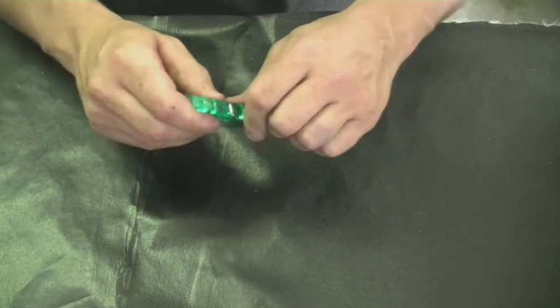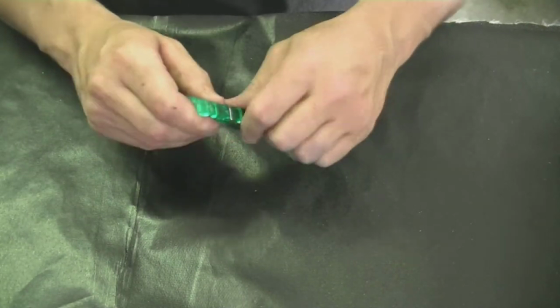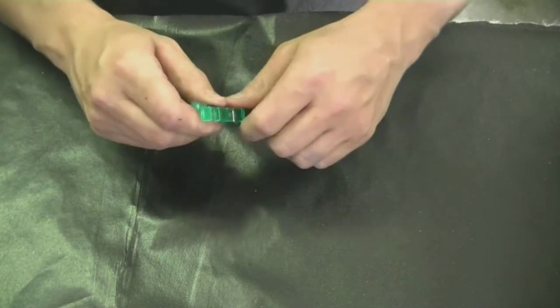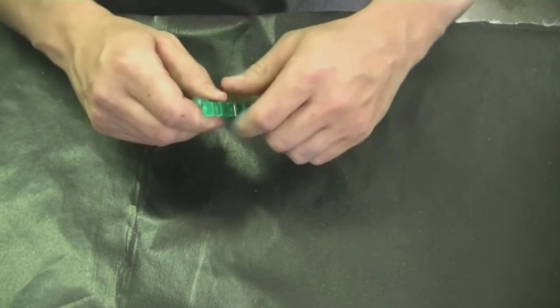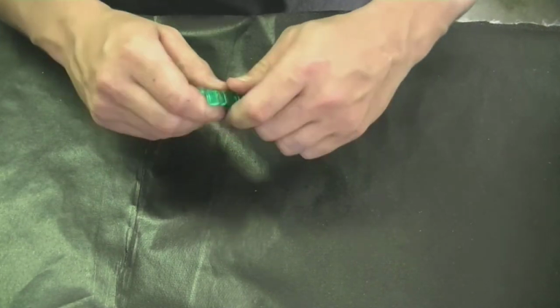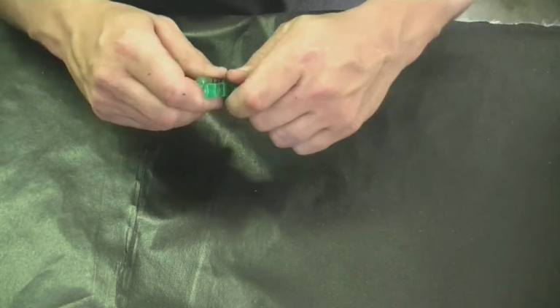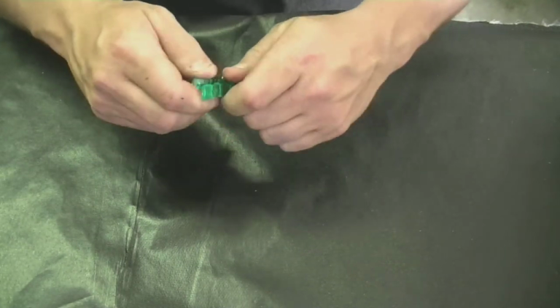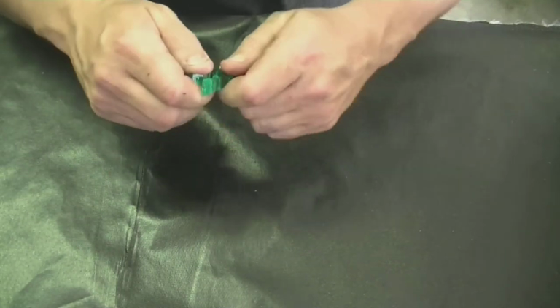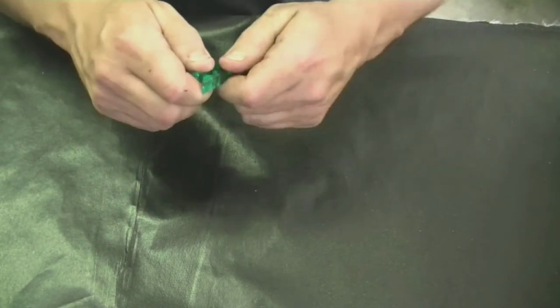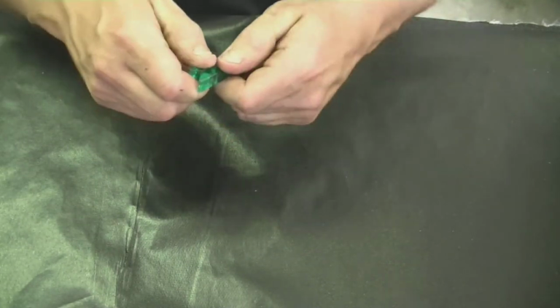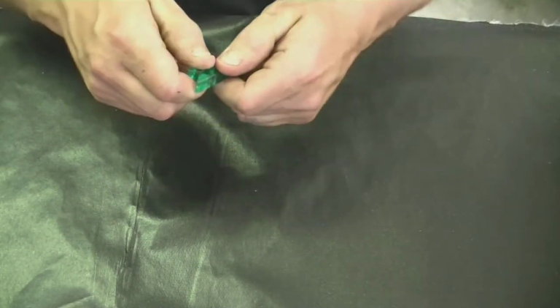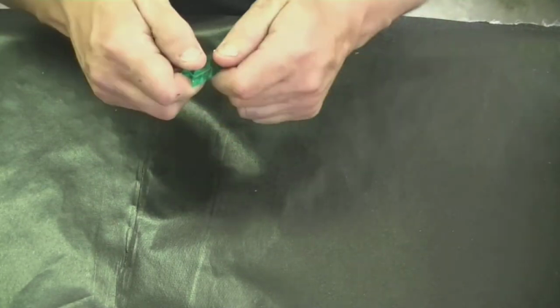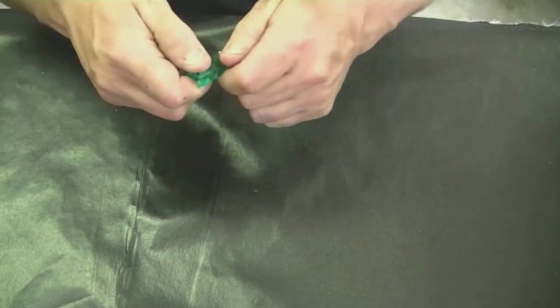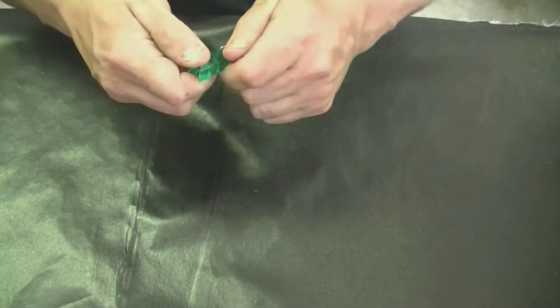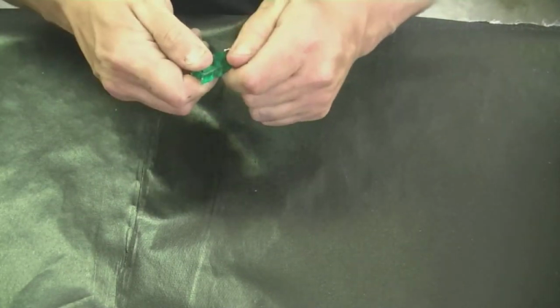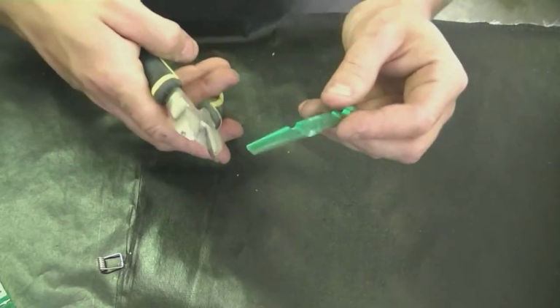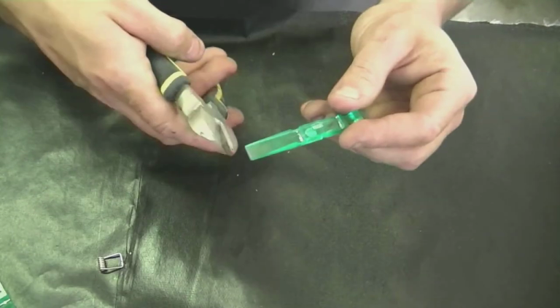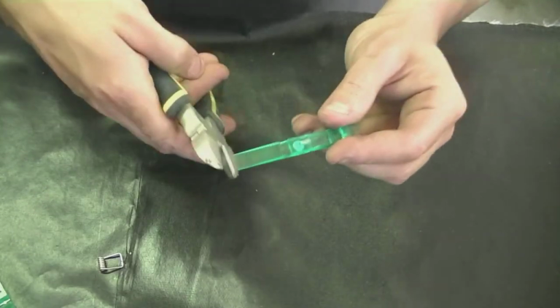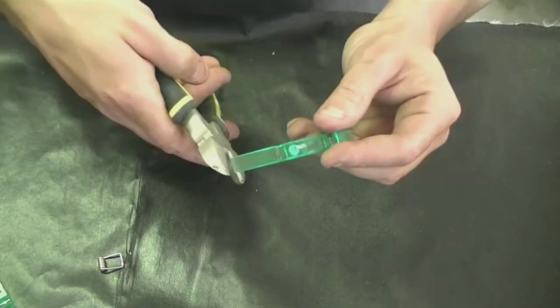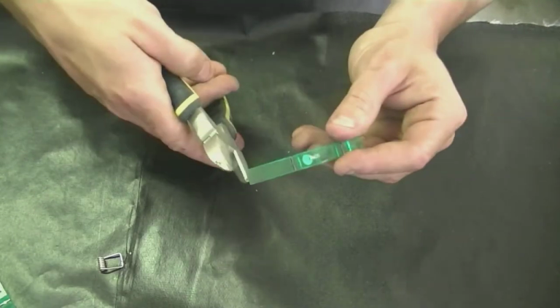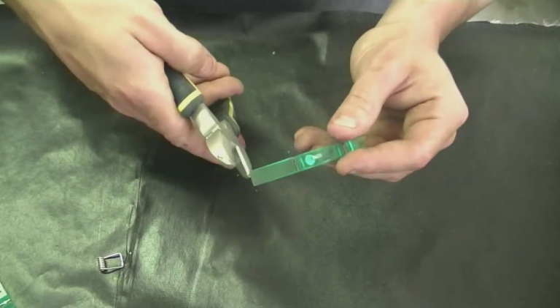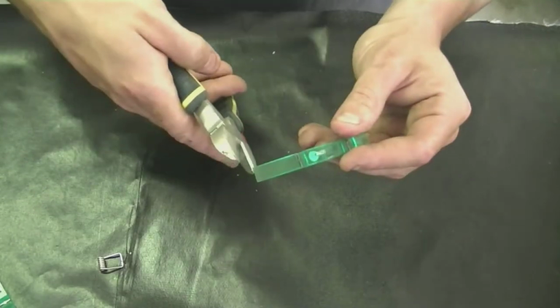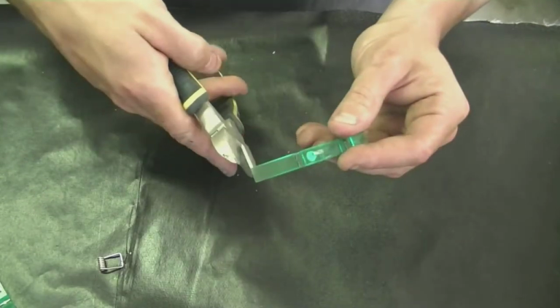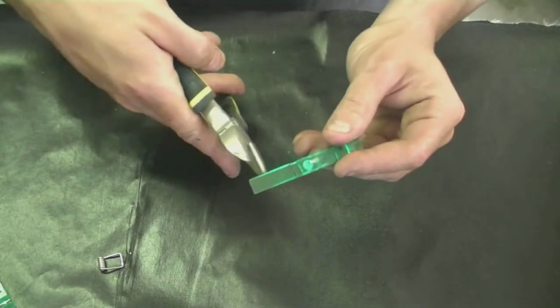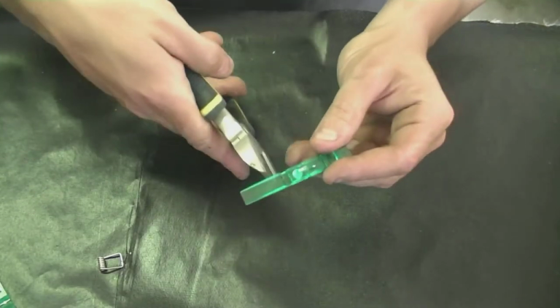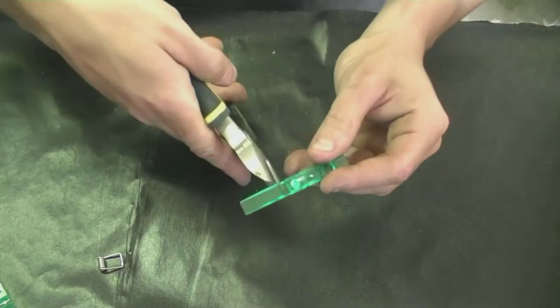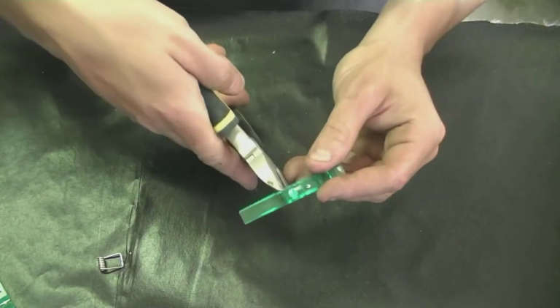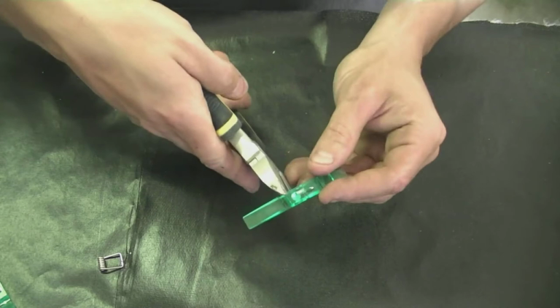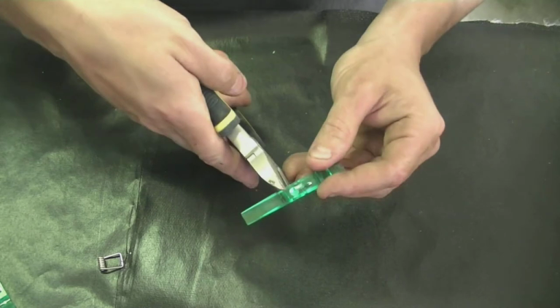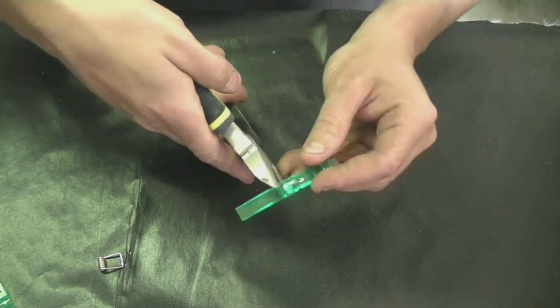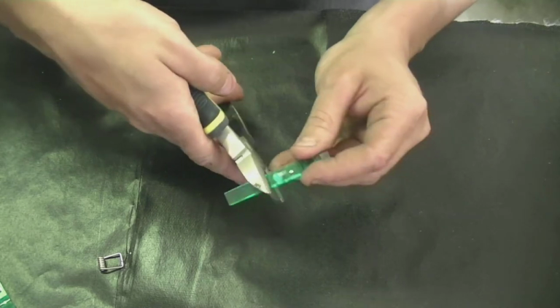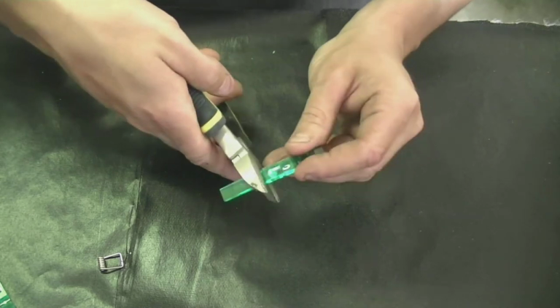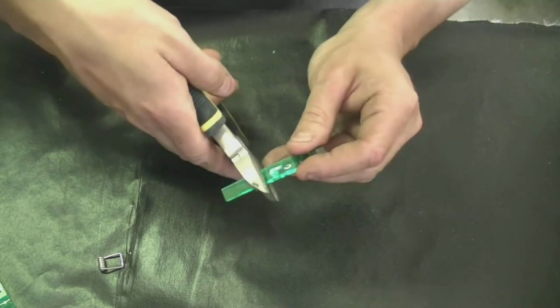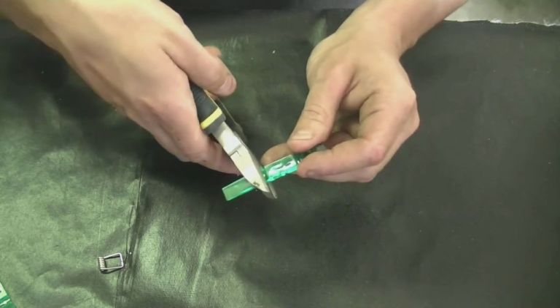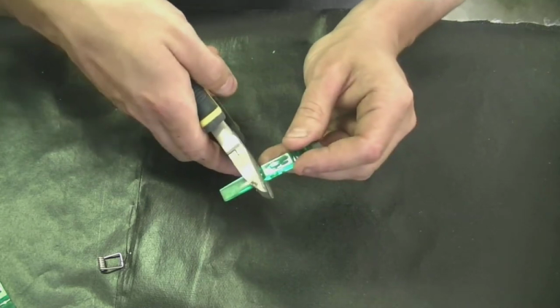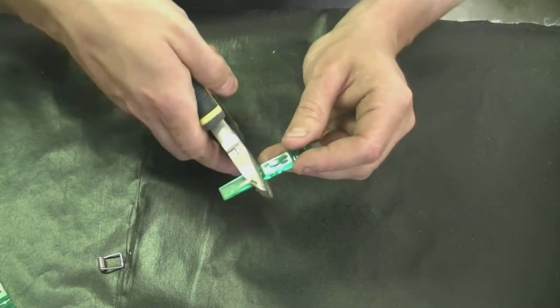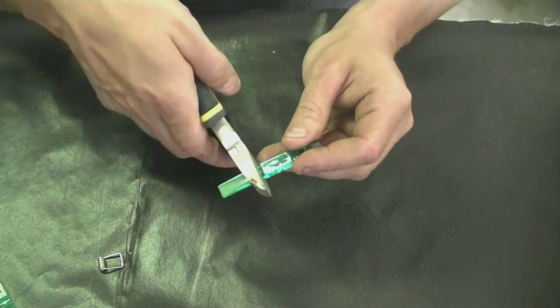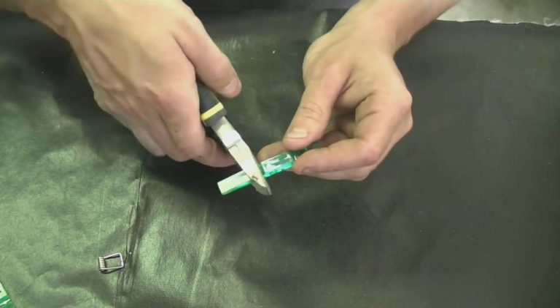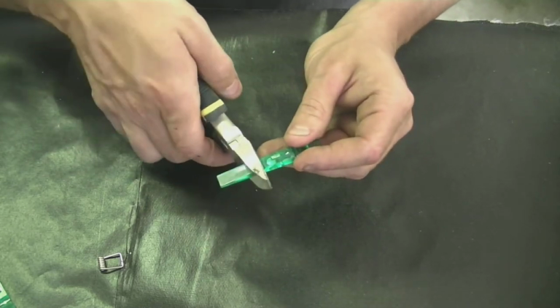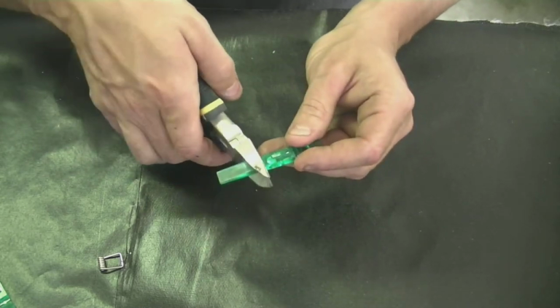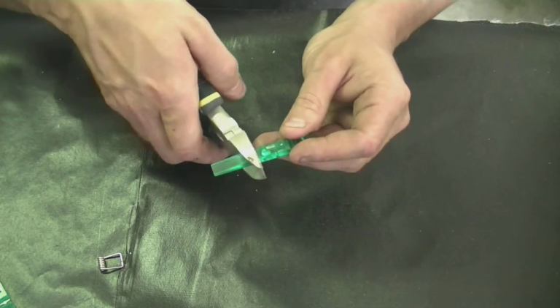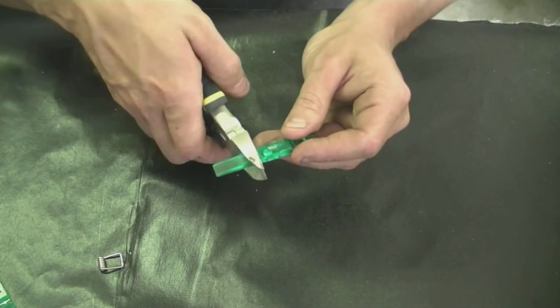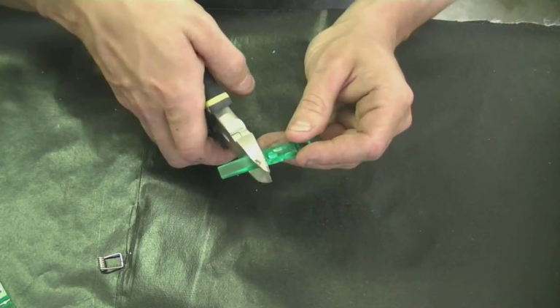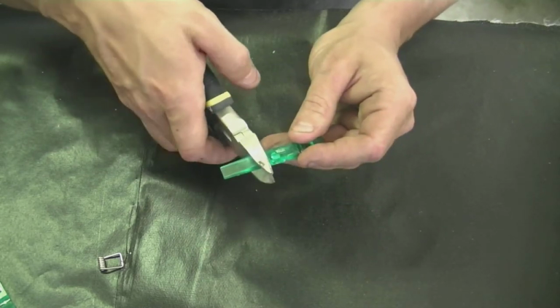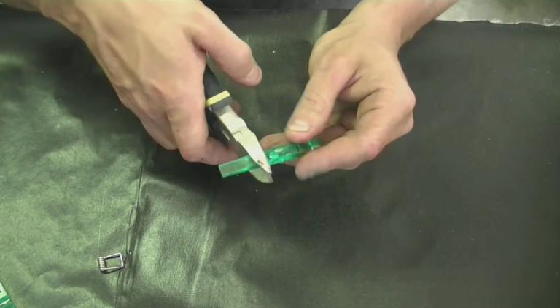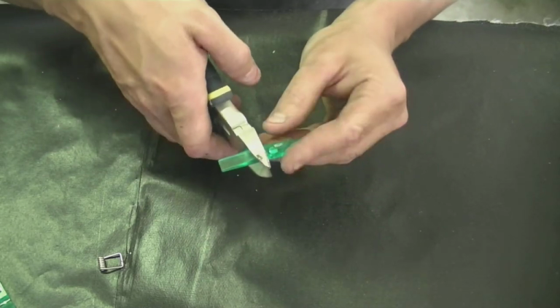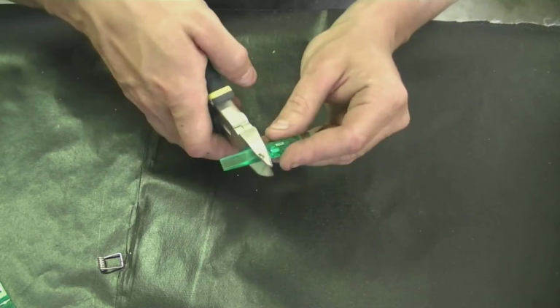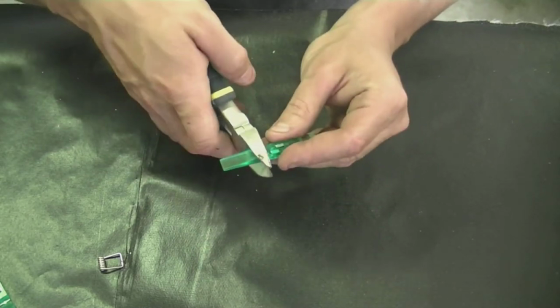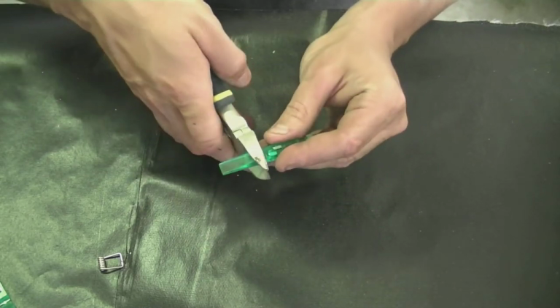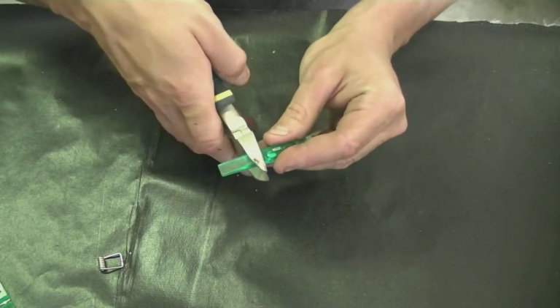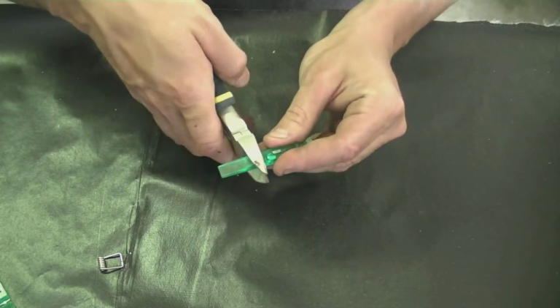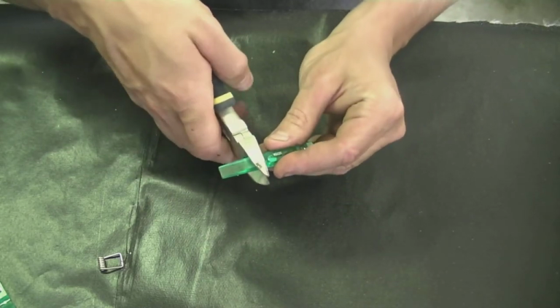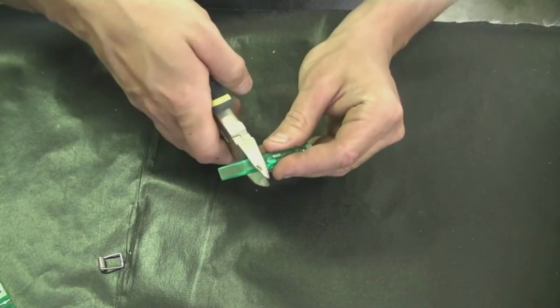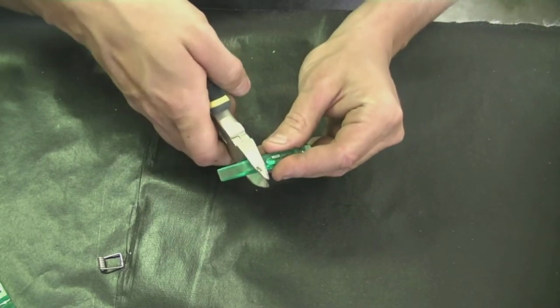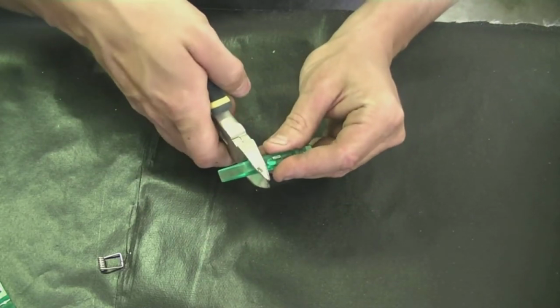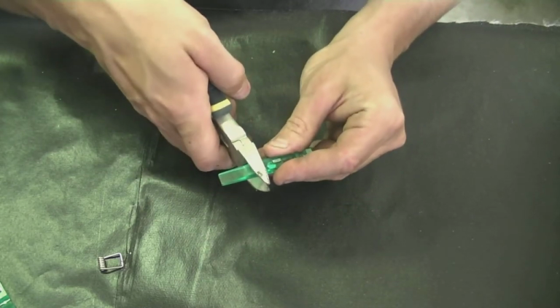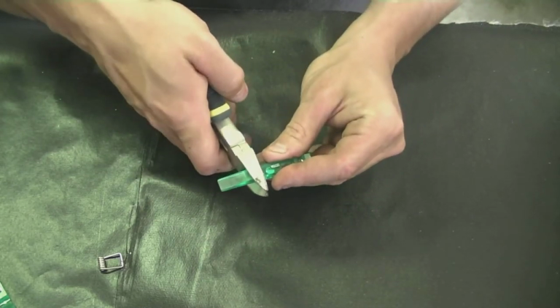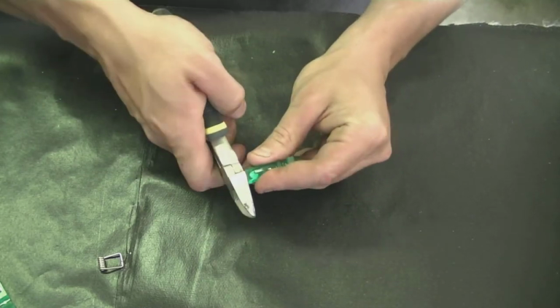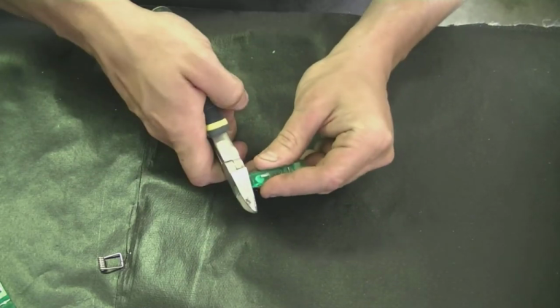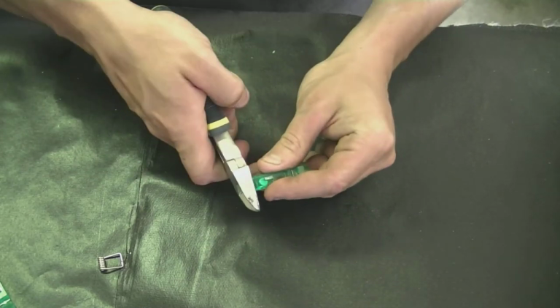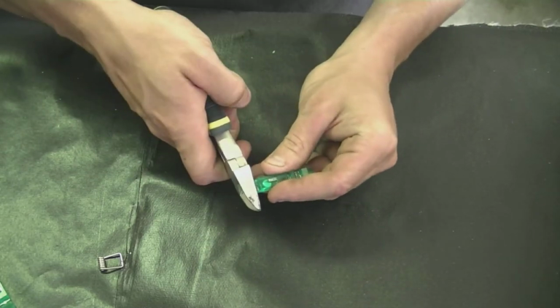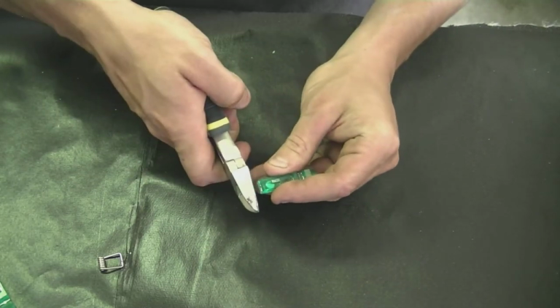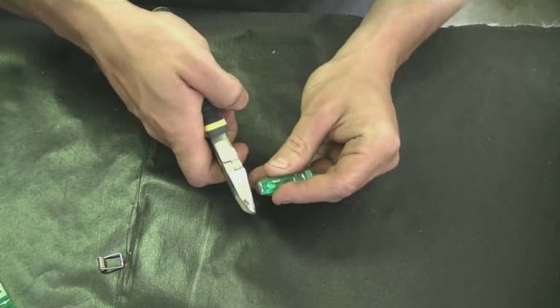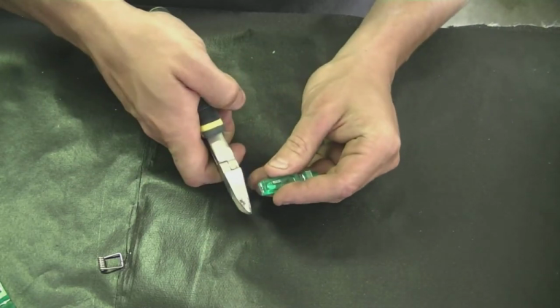First you're going to want to remove the spring from the clip. Then you're going to want to cut one clip right at that mark there.